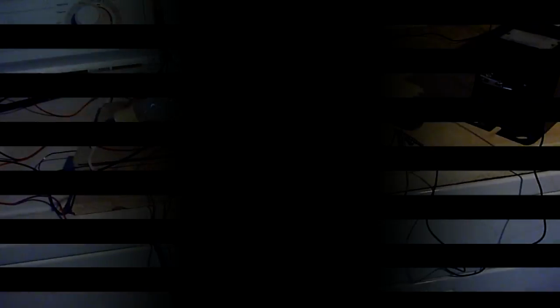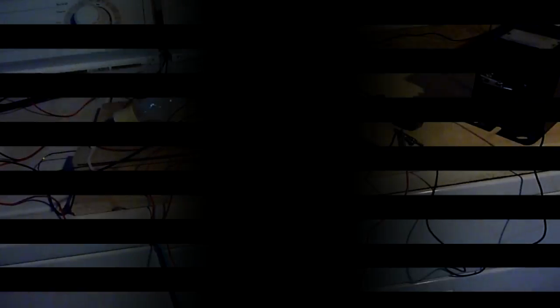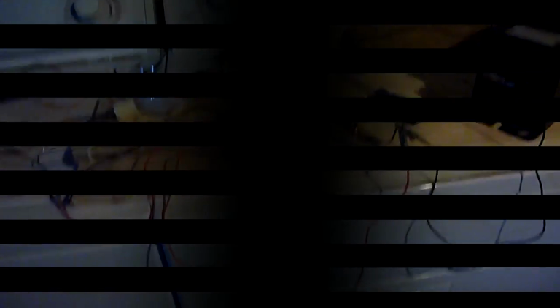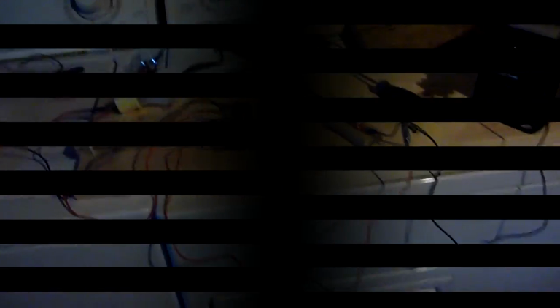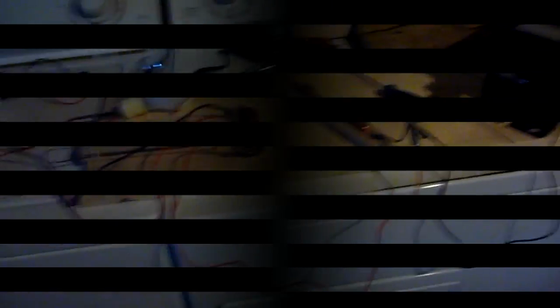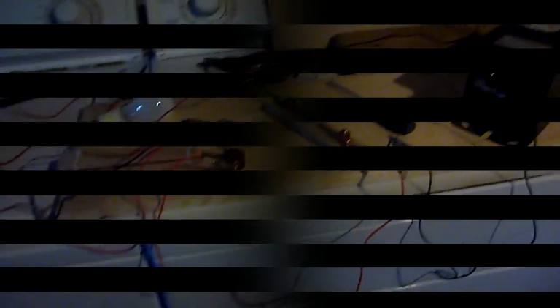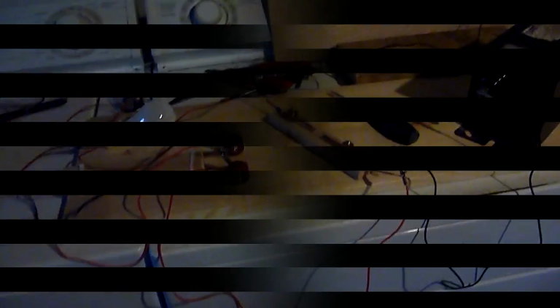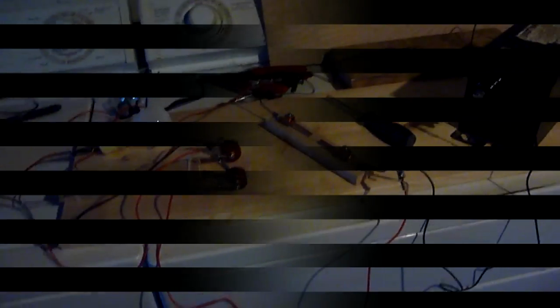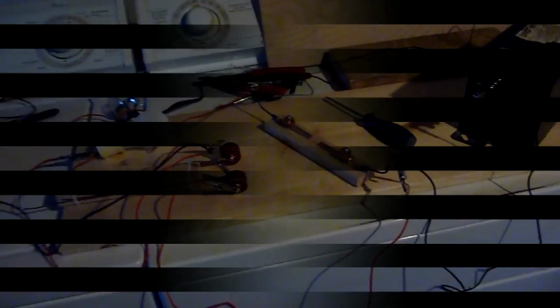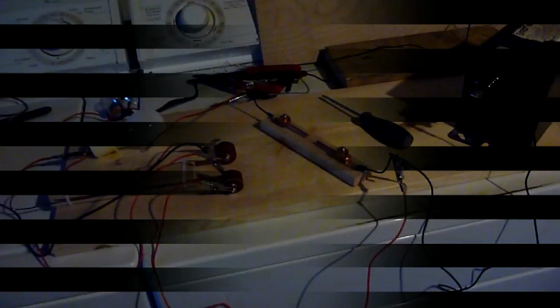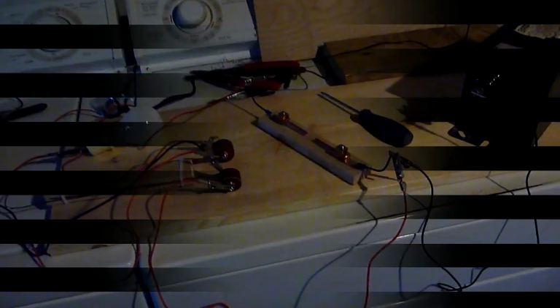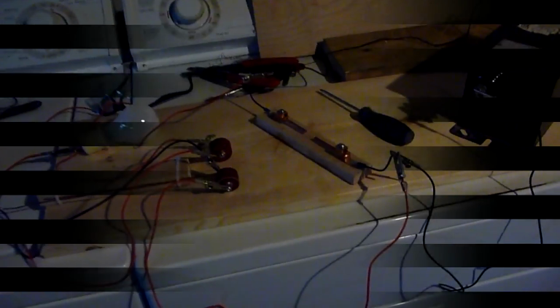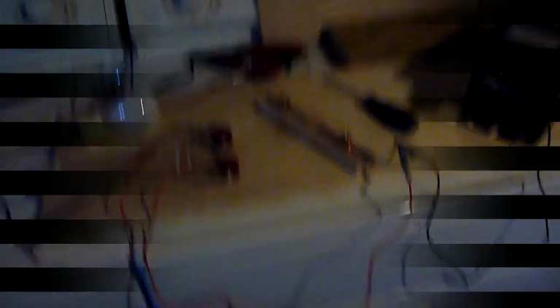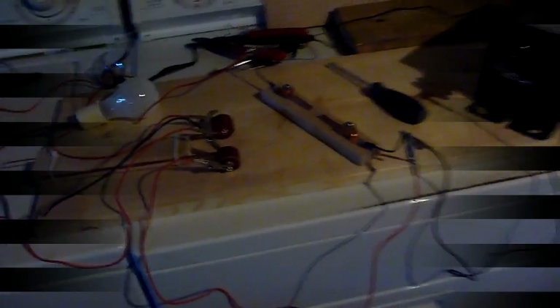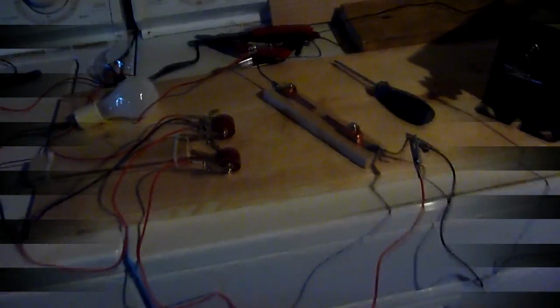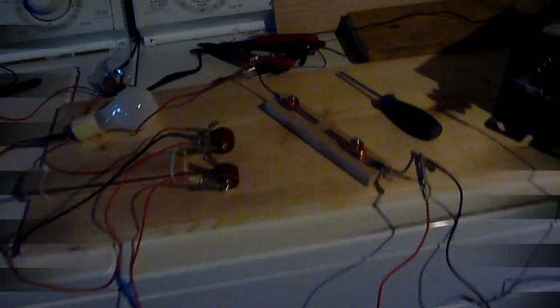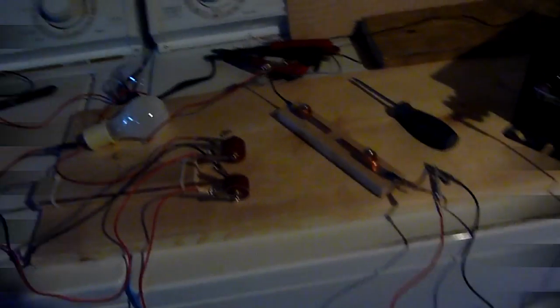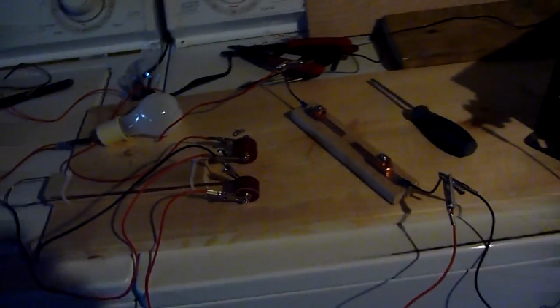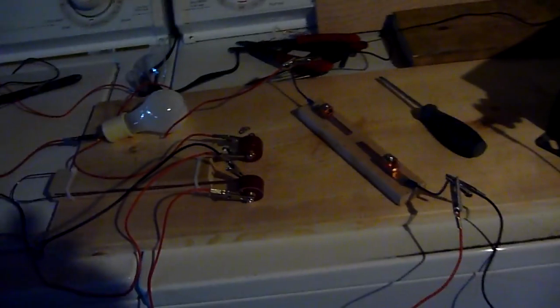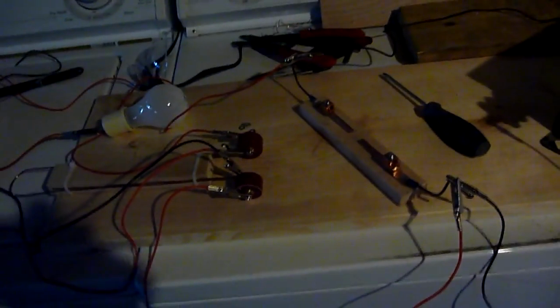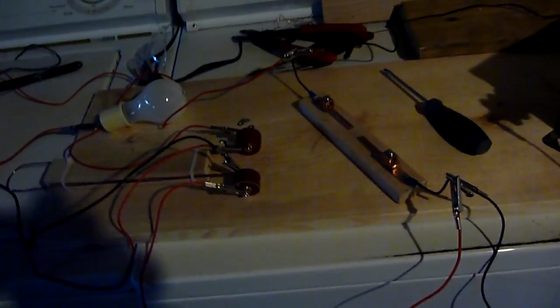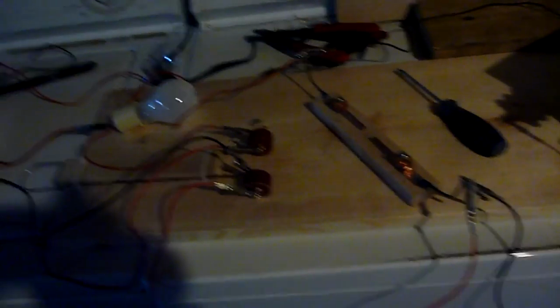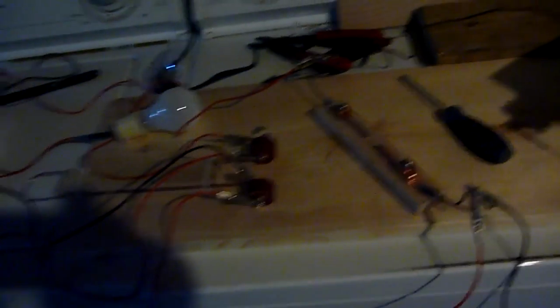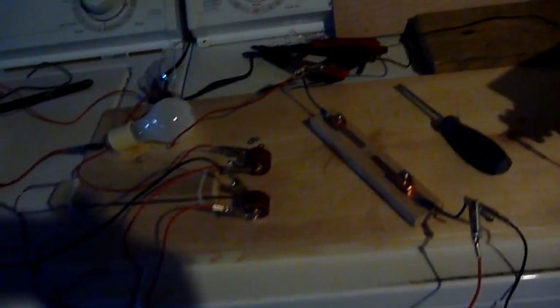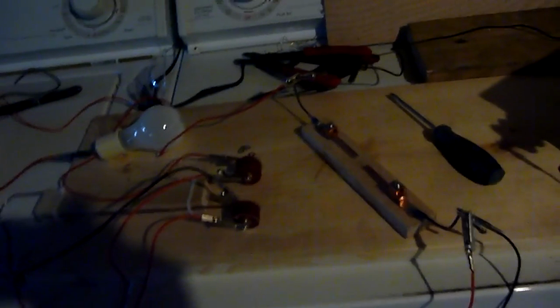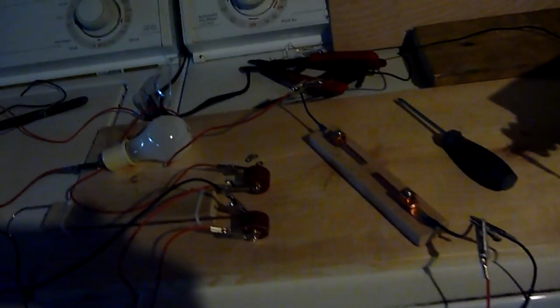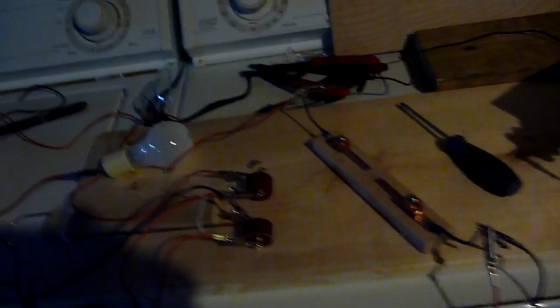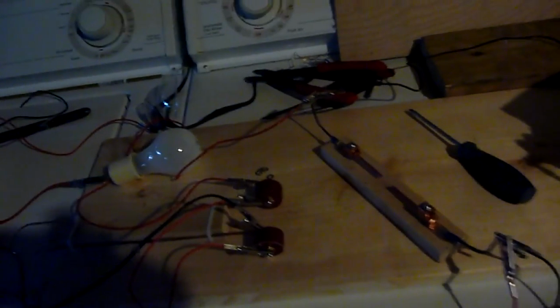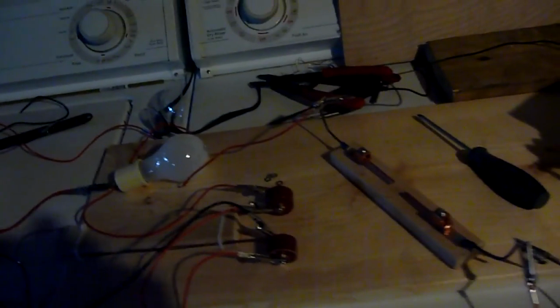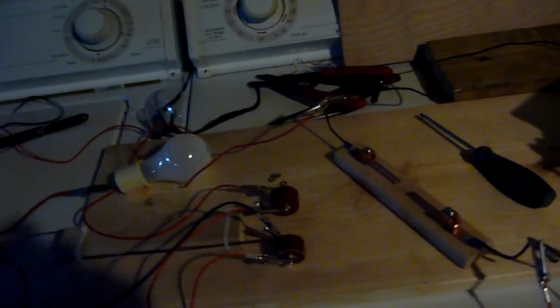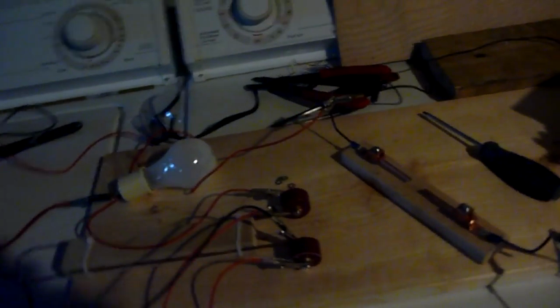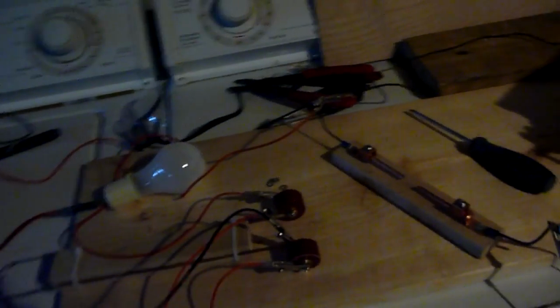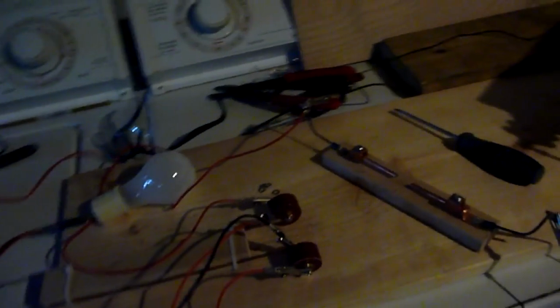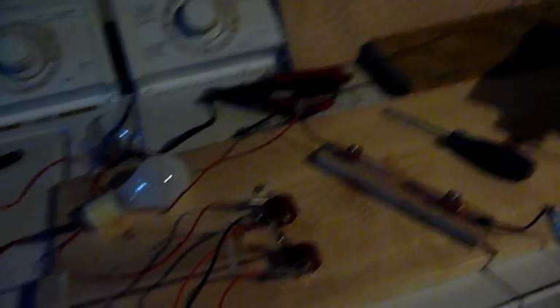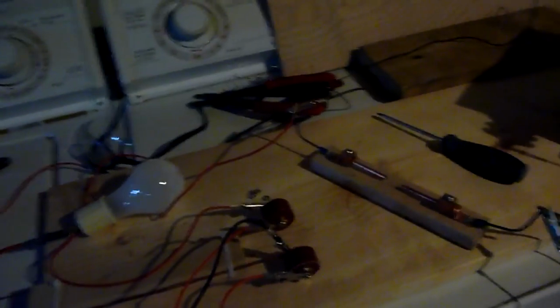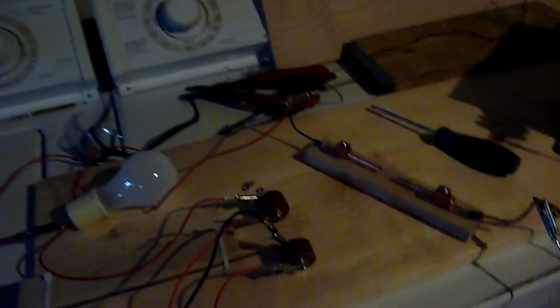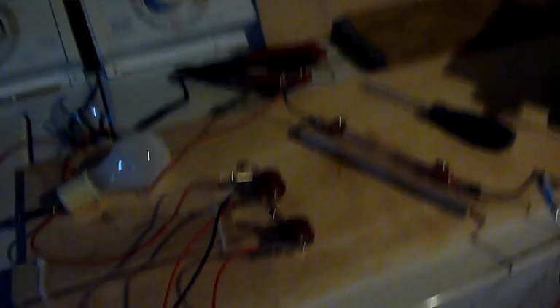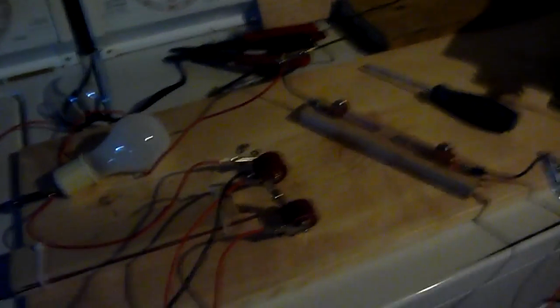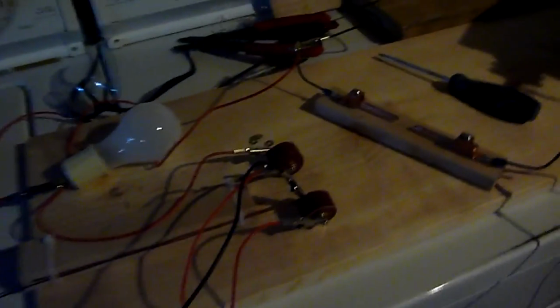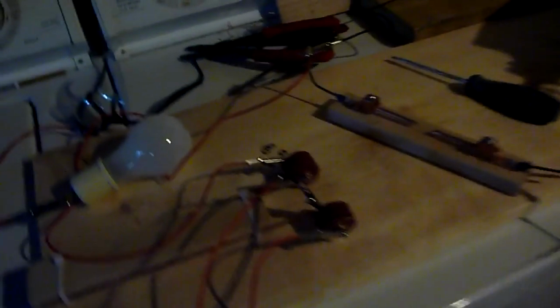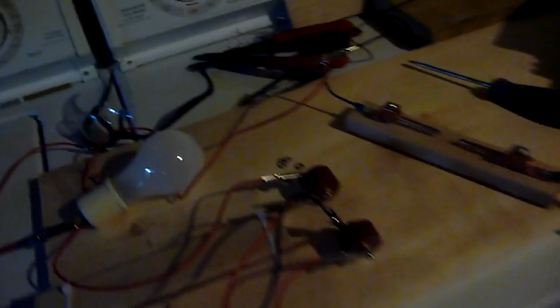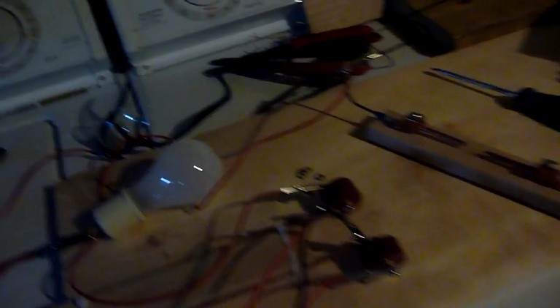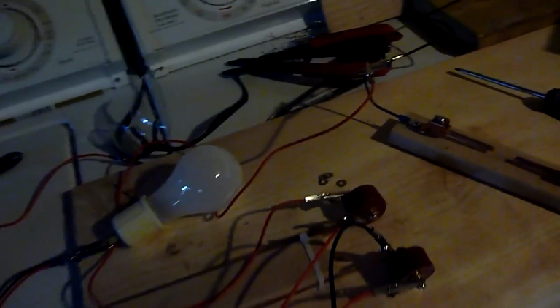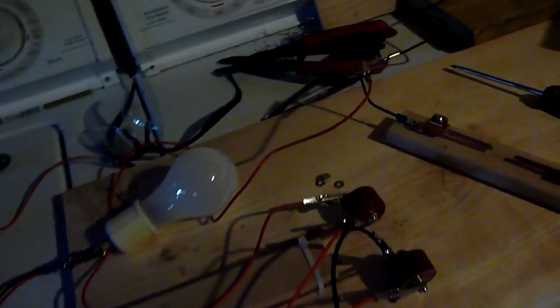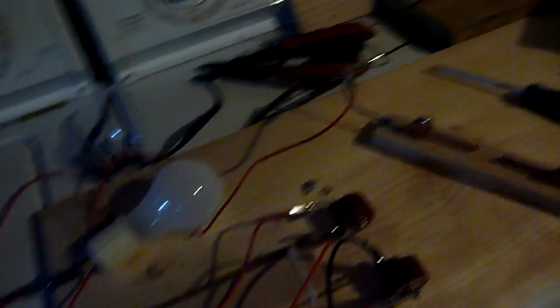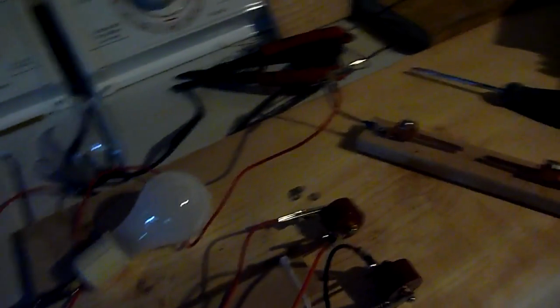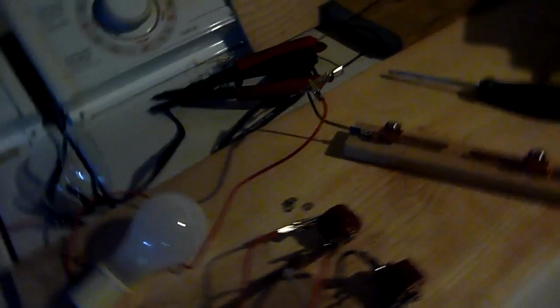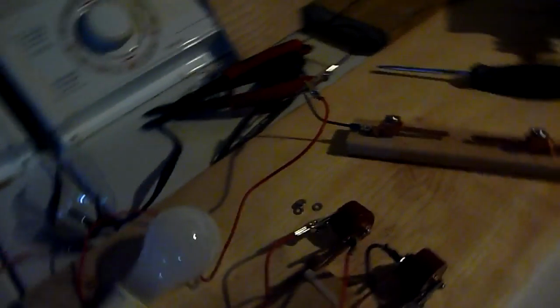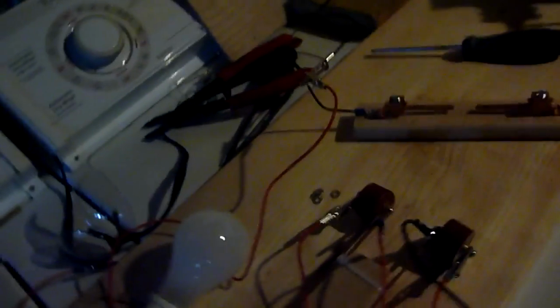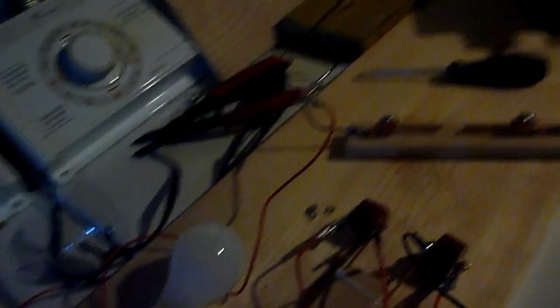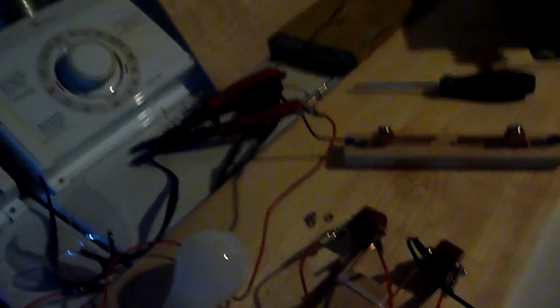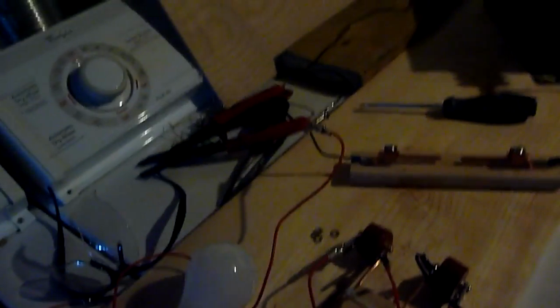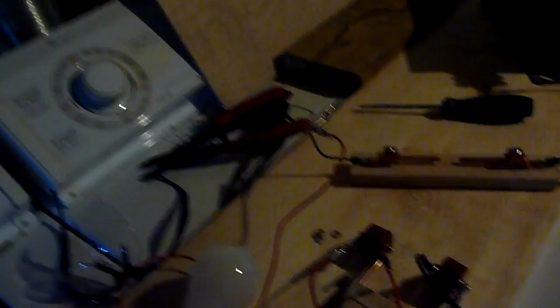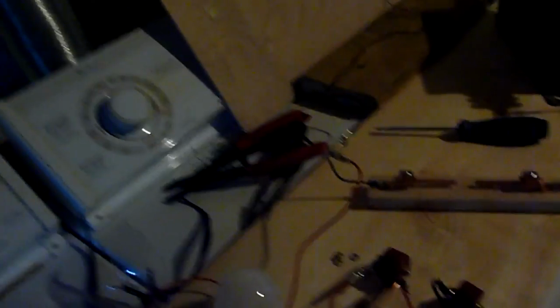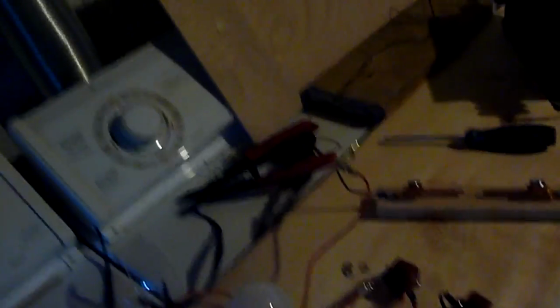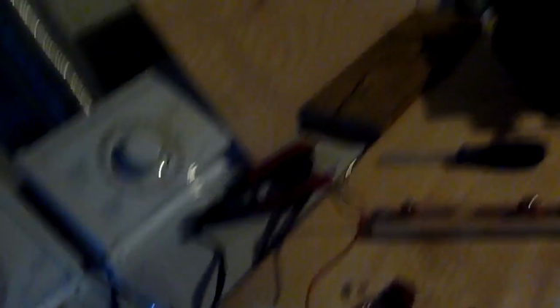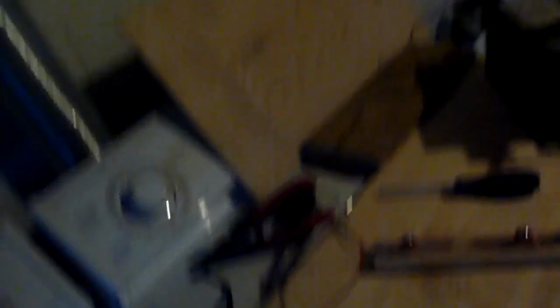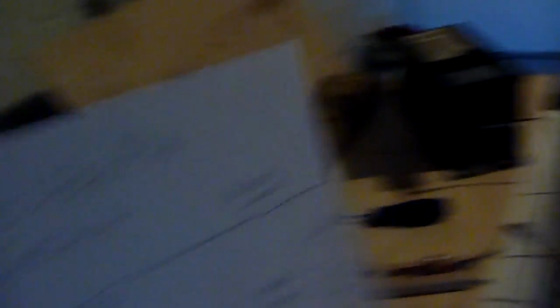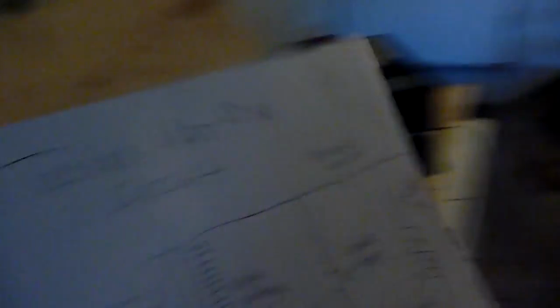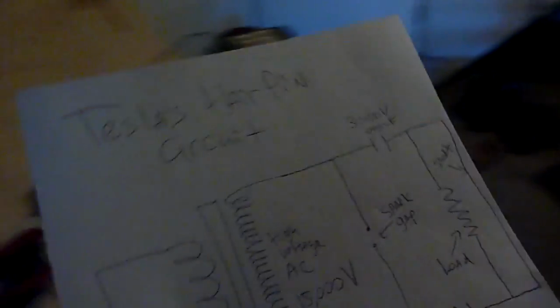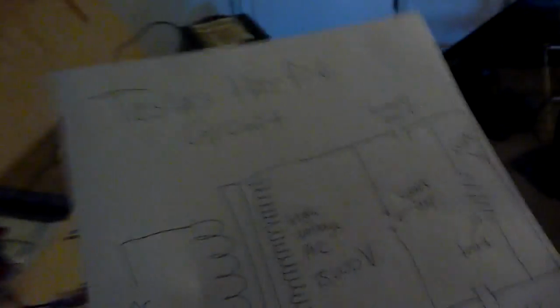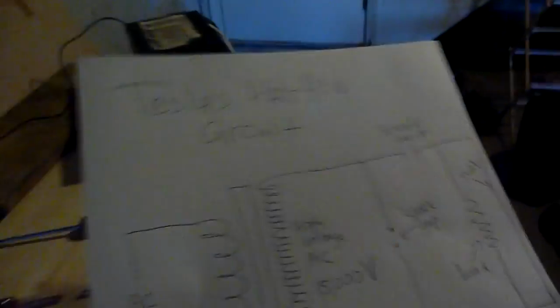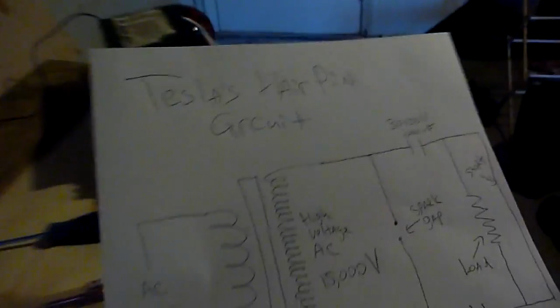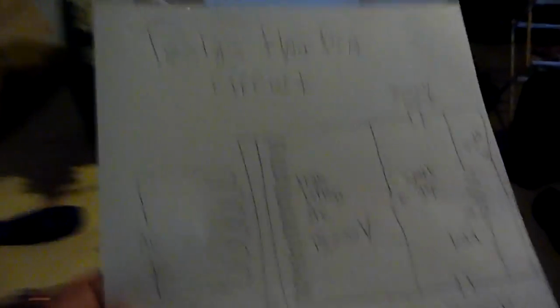Hello YouTube, this is my recreation of Tesla's hairpin circuit. Here's the circuit.